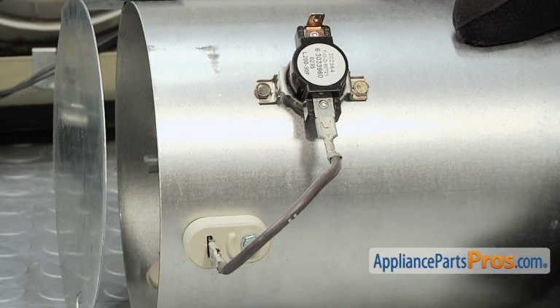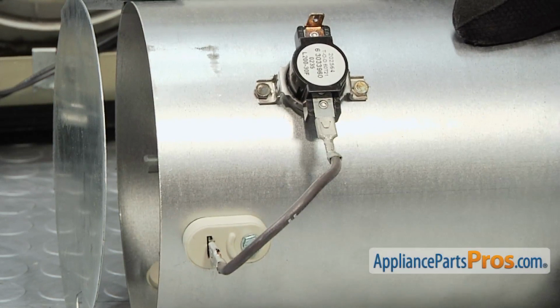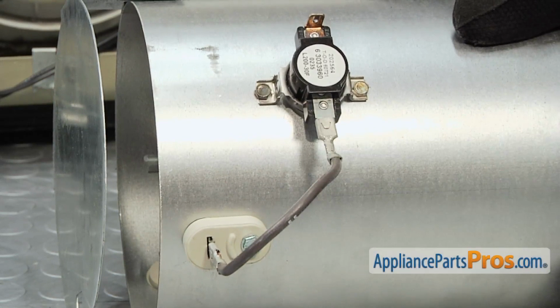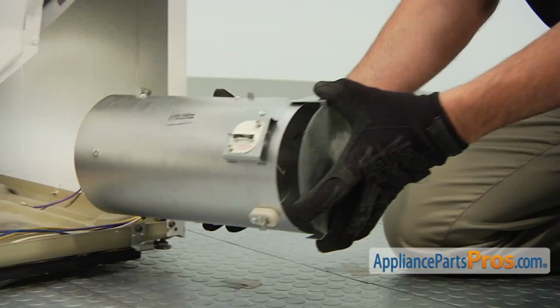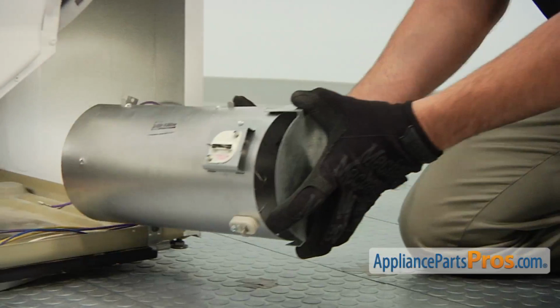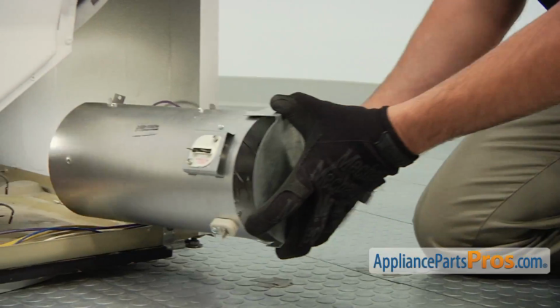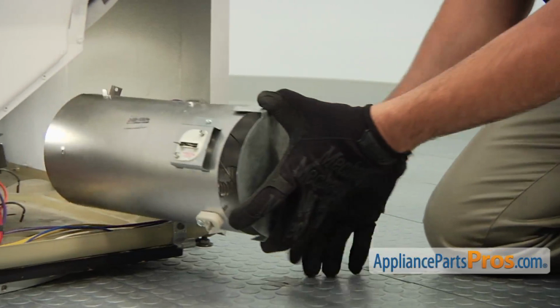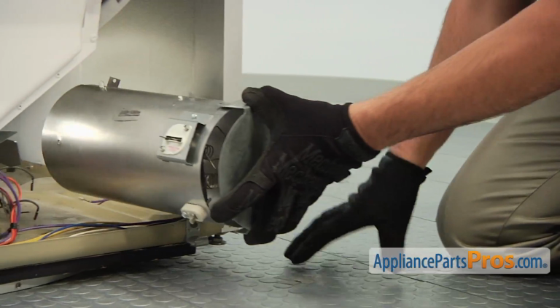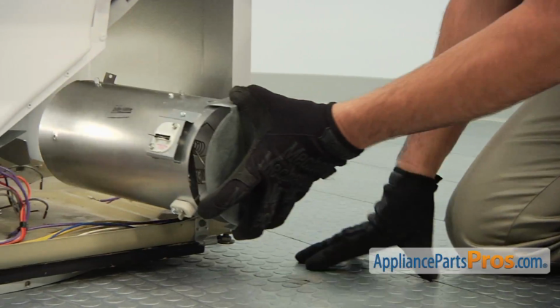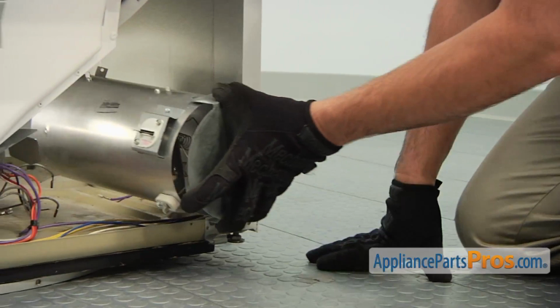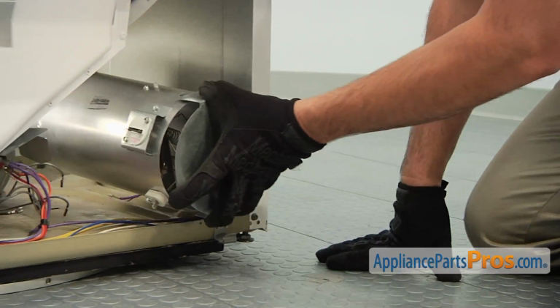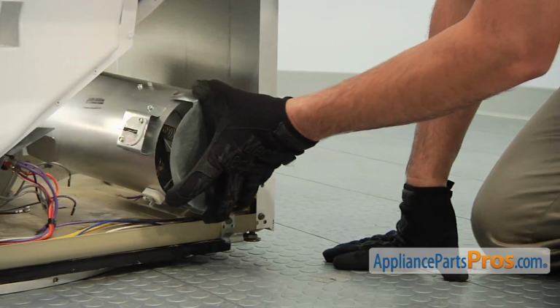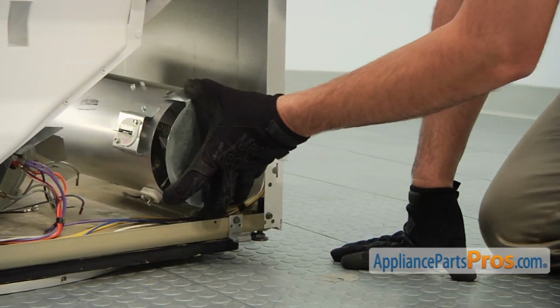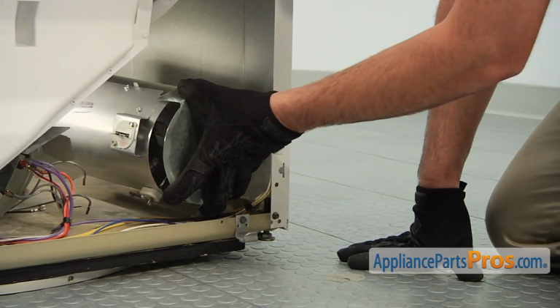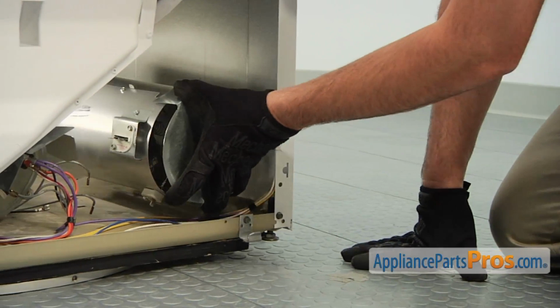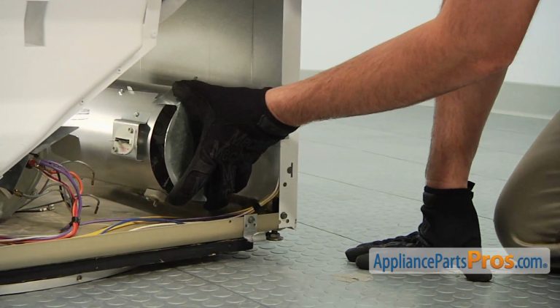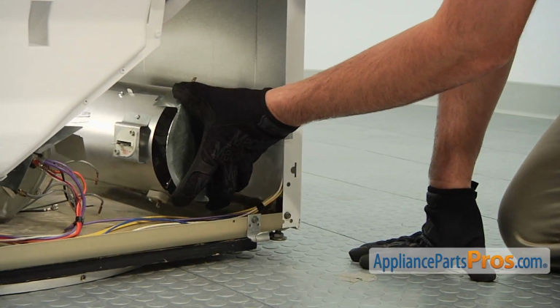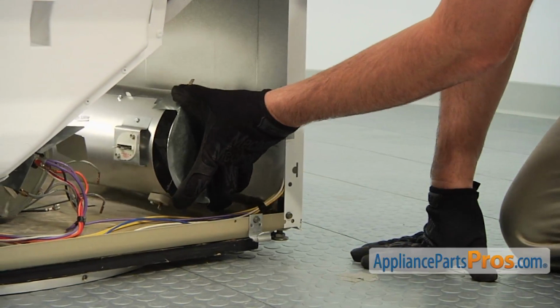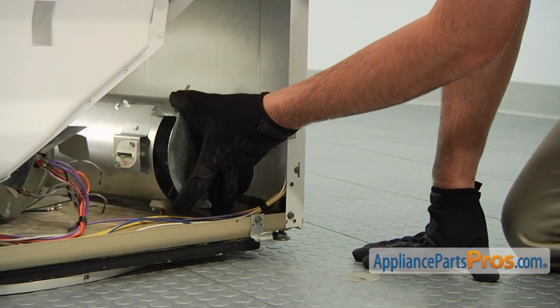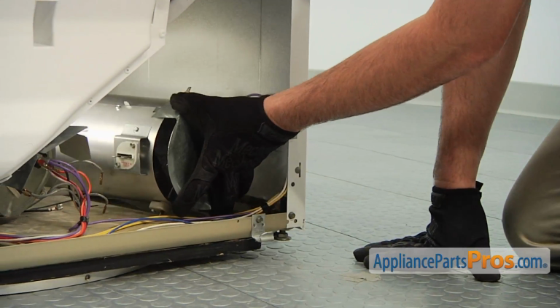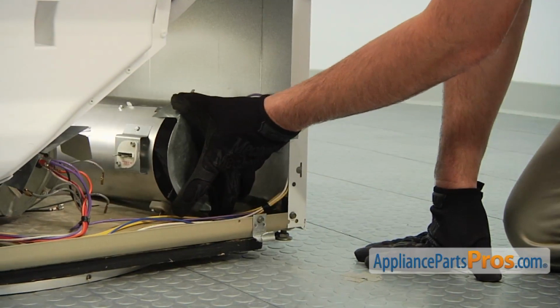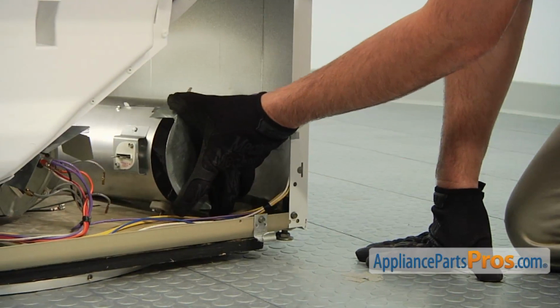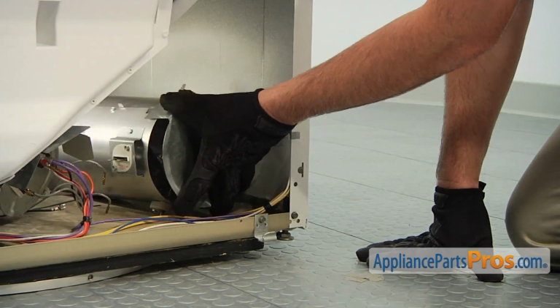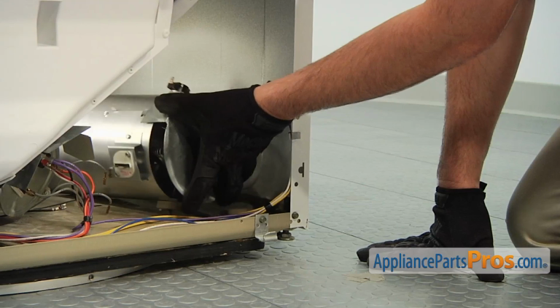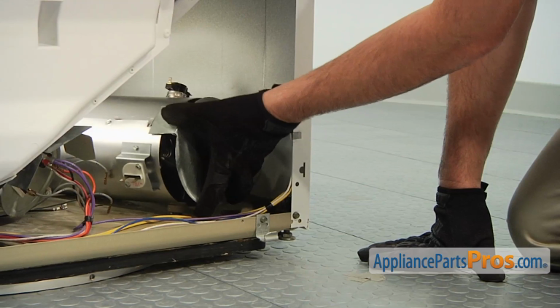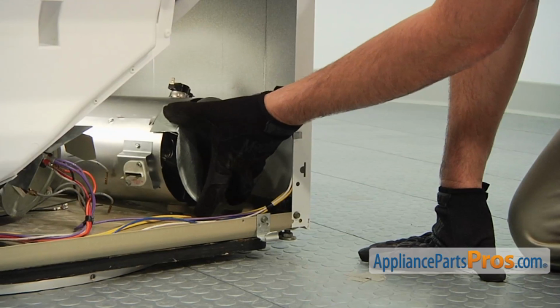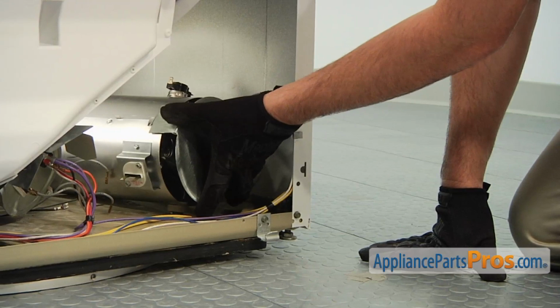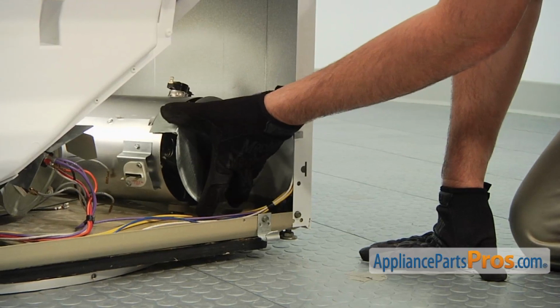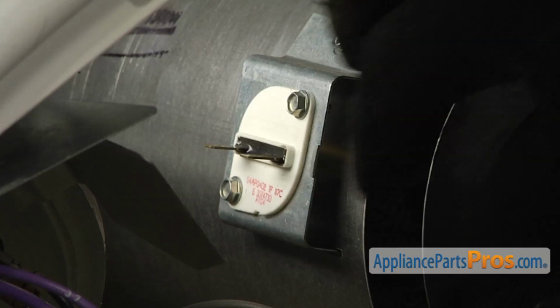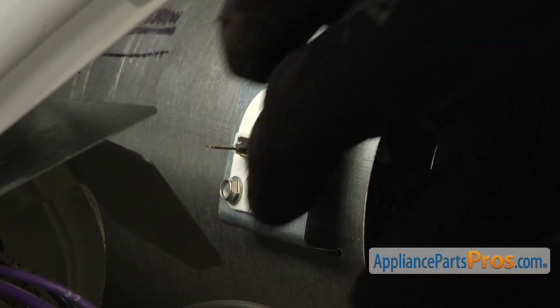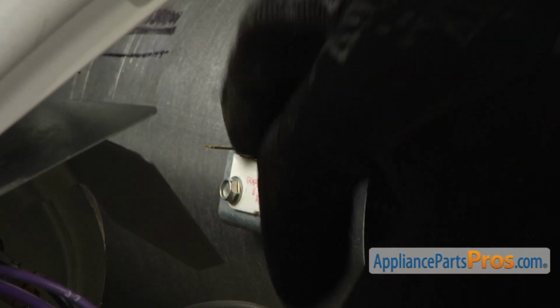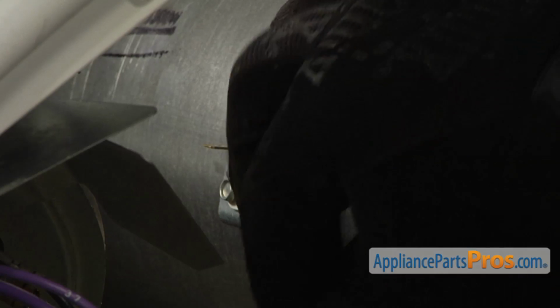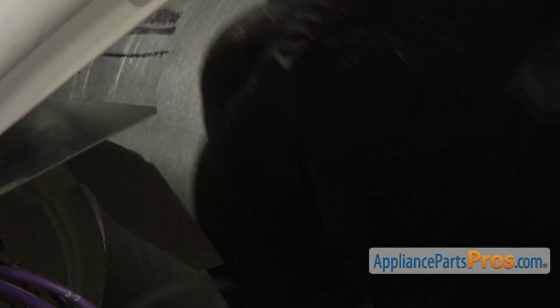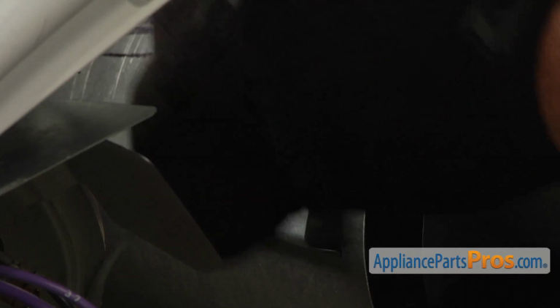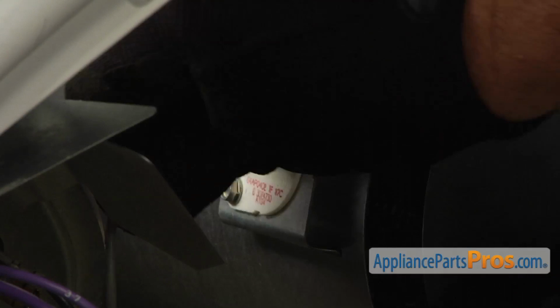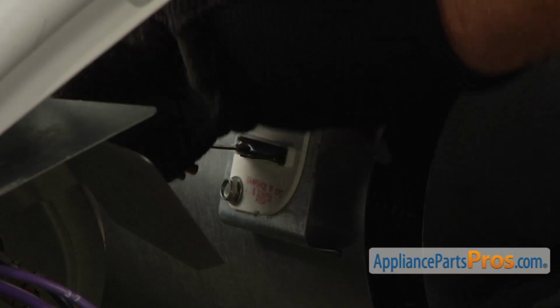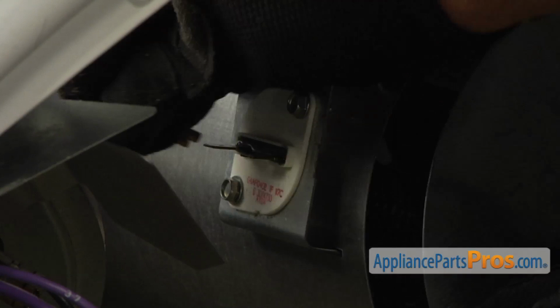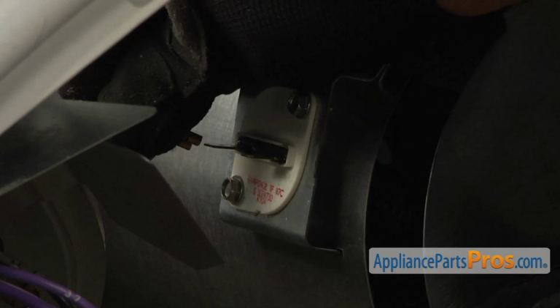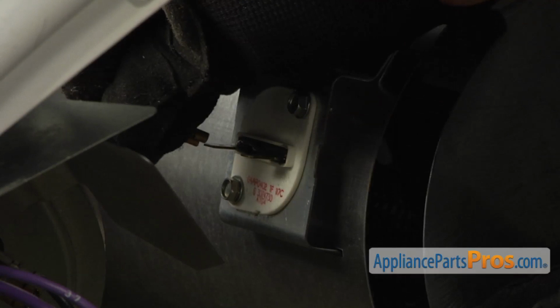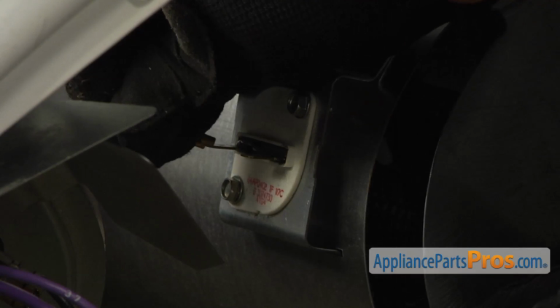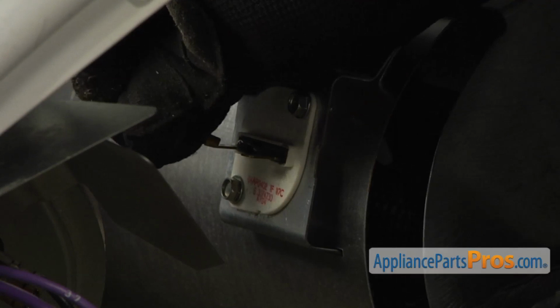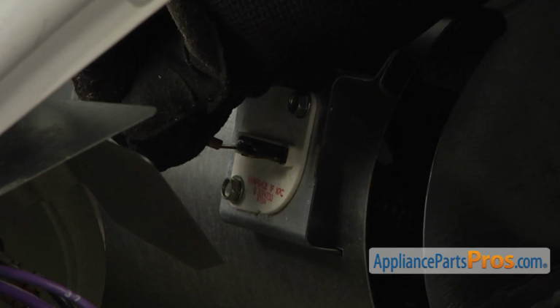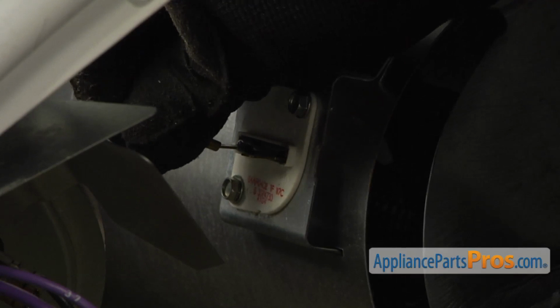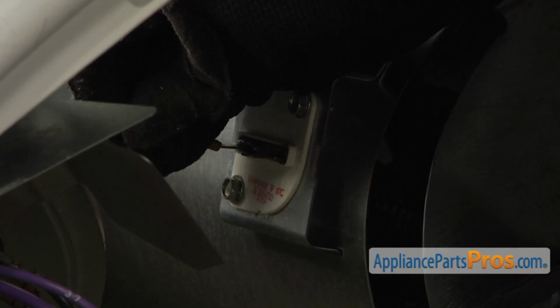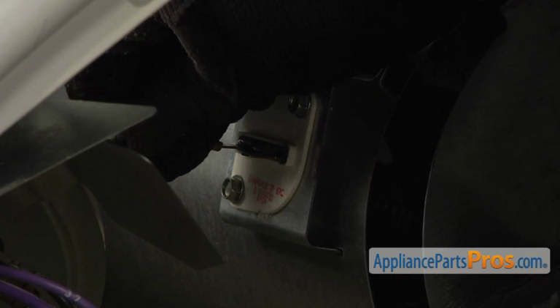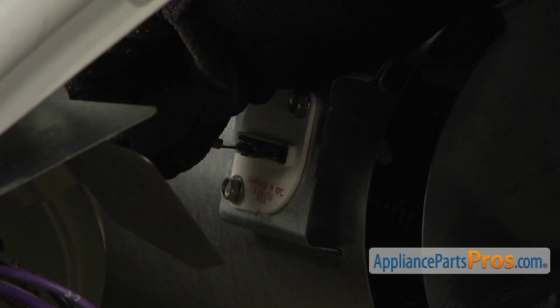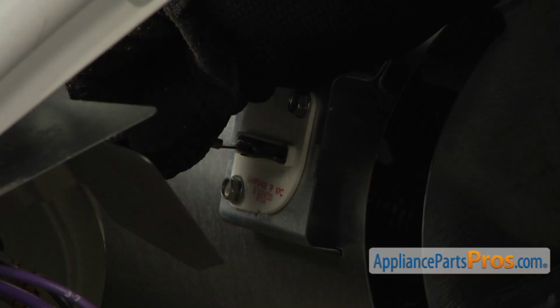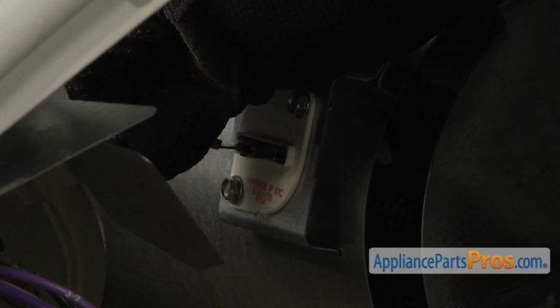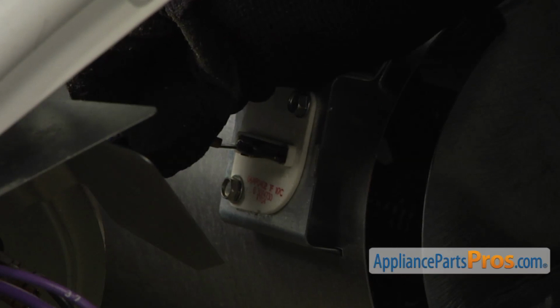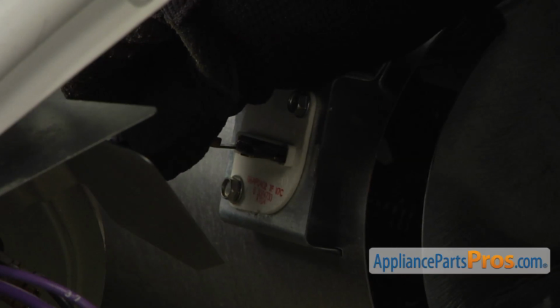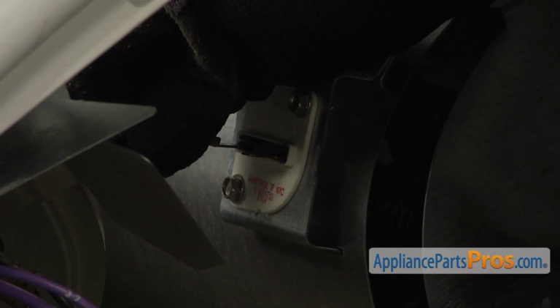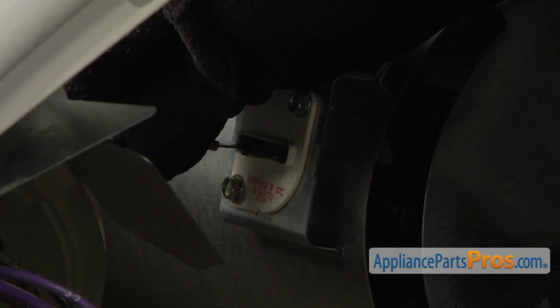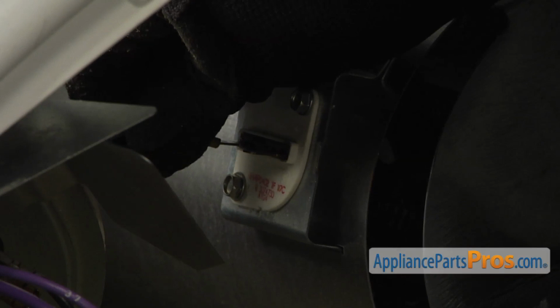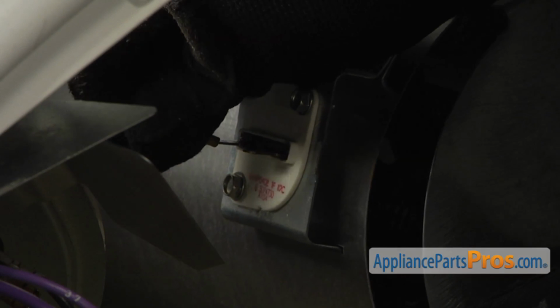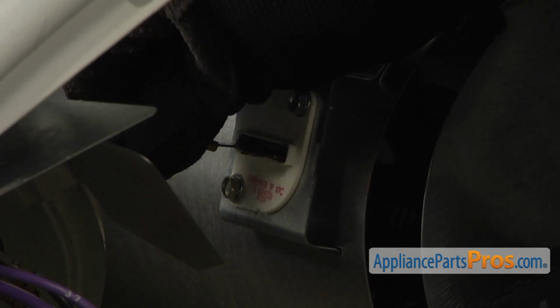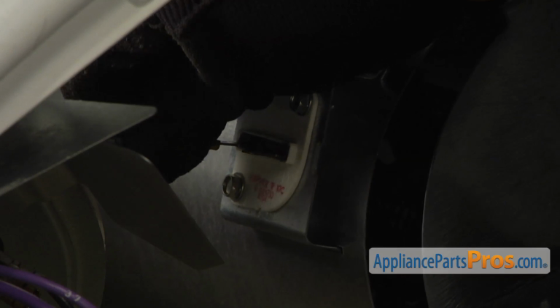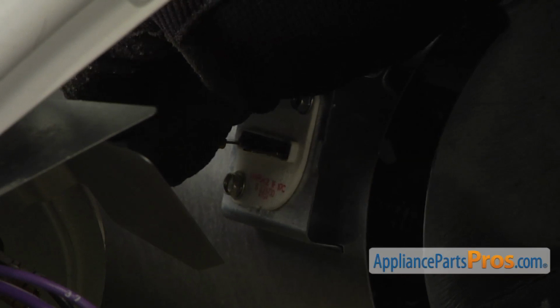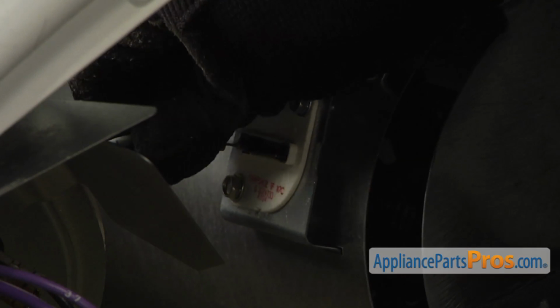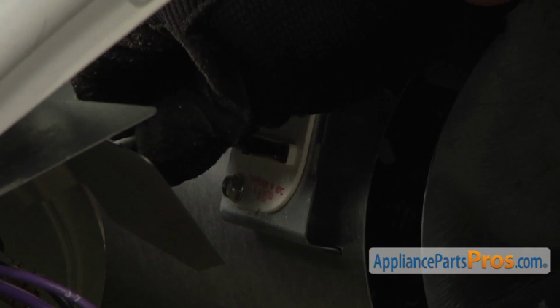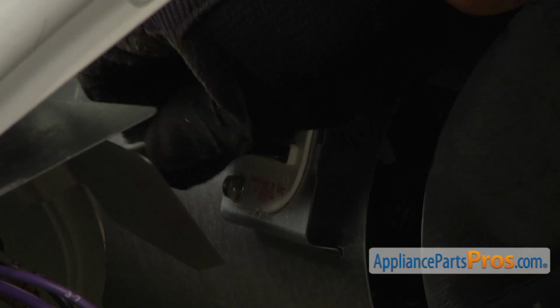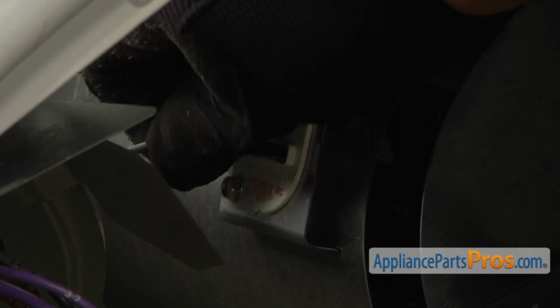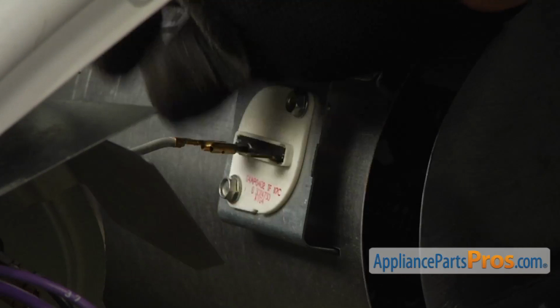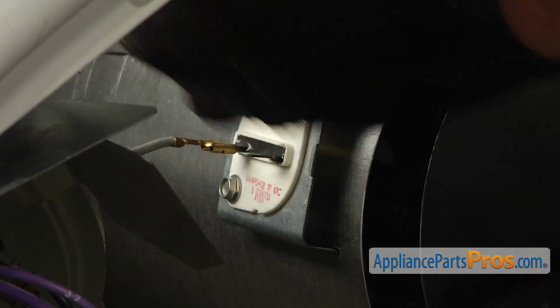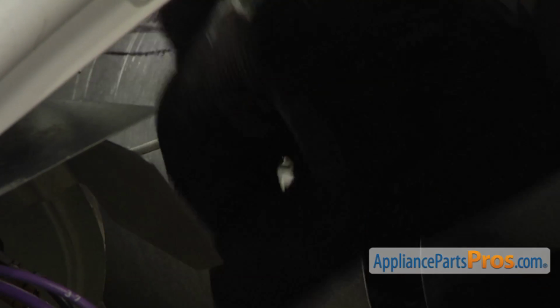Insert the new heater assembly into the dryer cabinet. Then reconnect the wires to the thermal fuse and to the other end of the heater assembly.